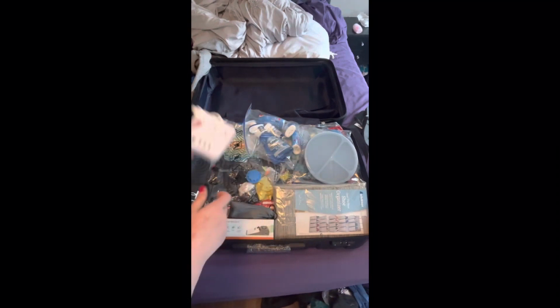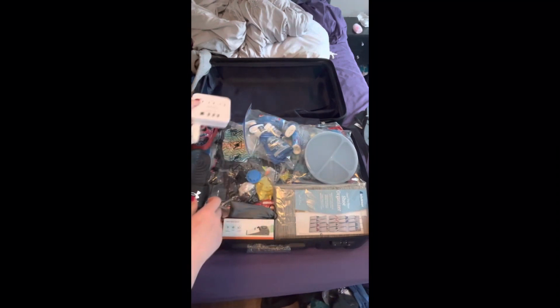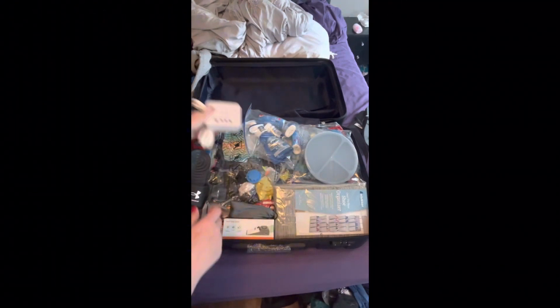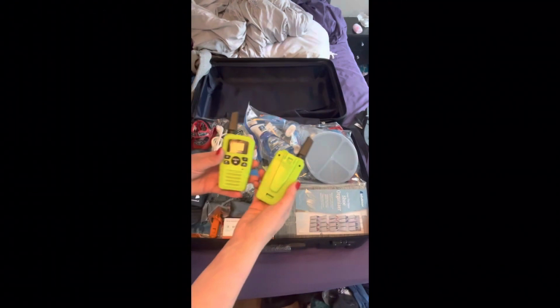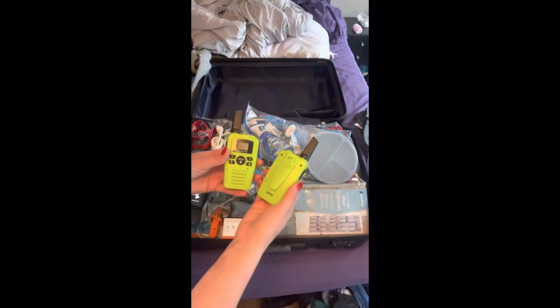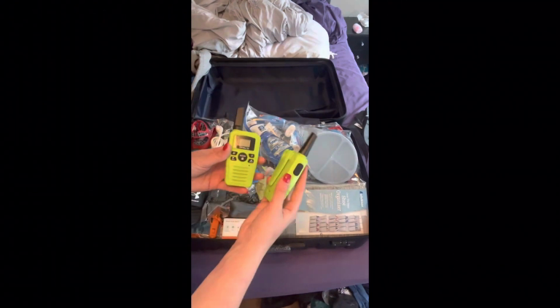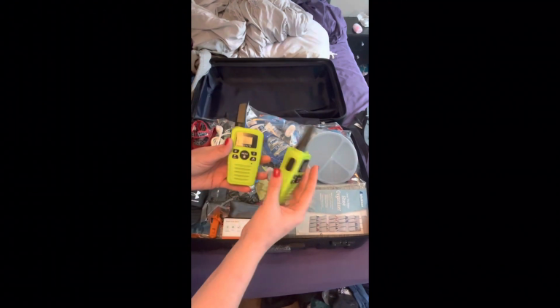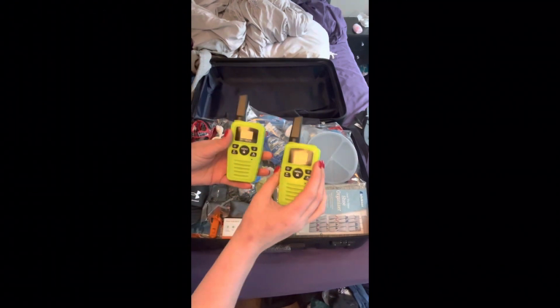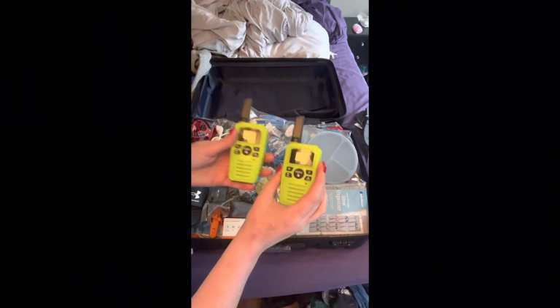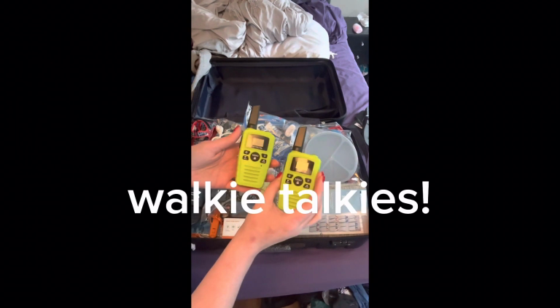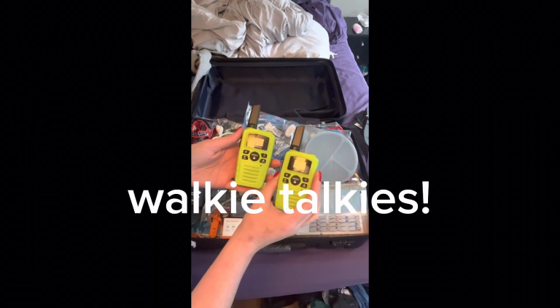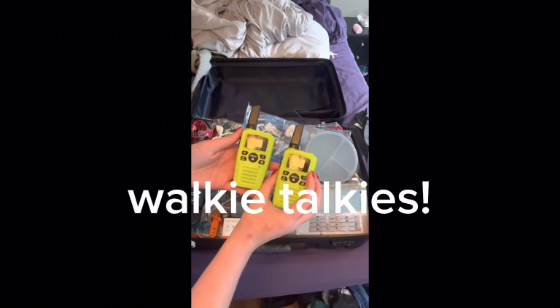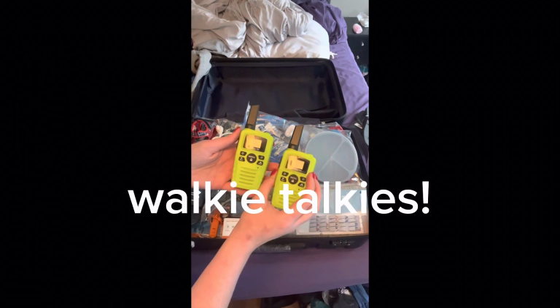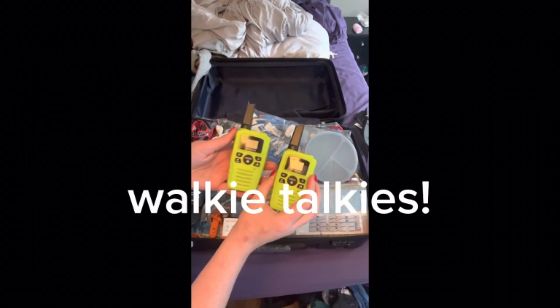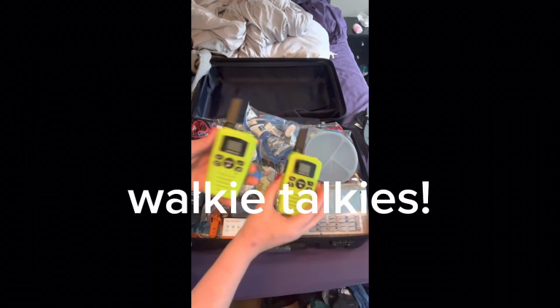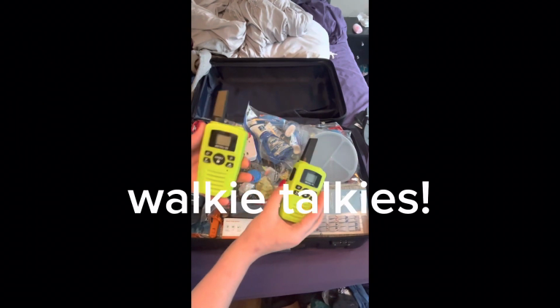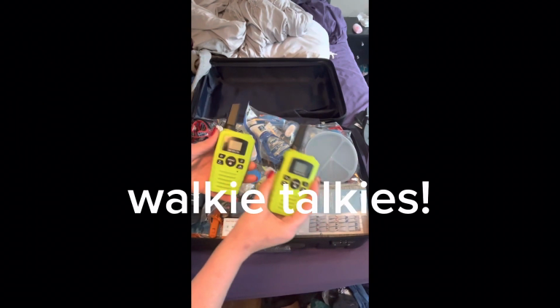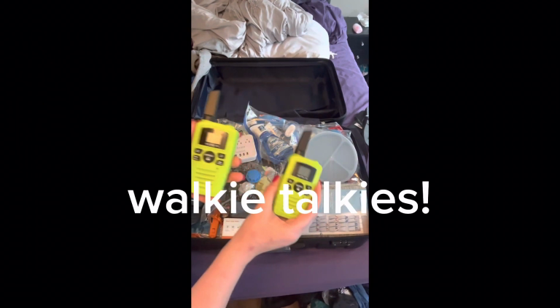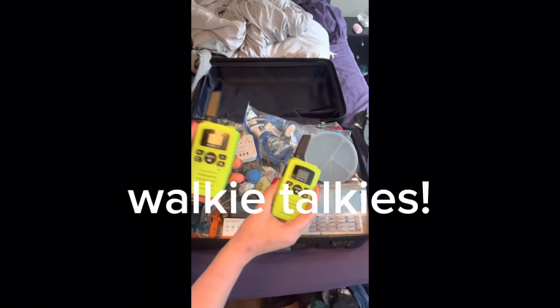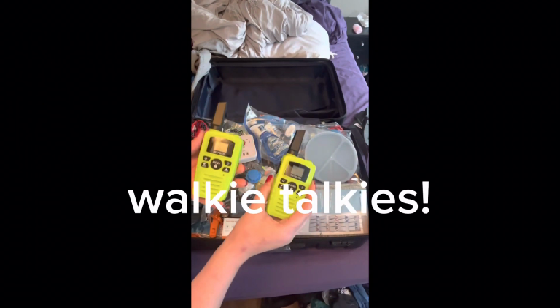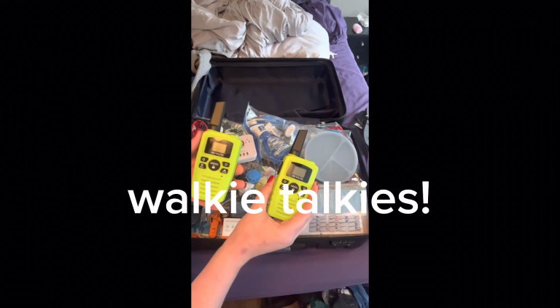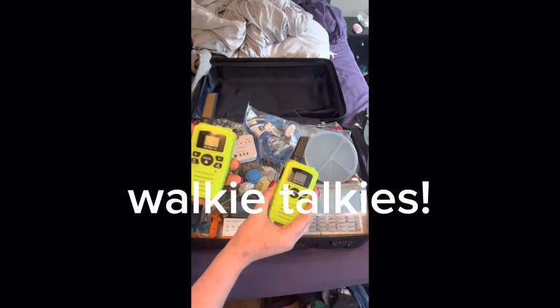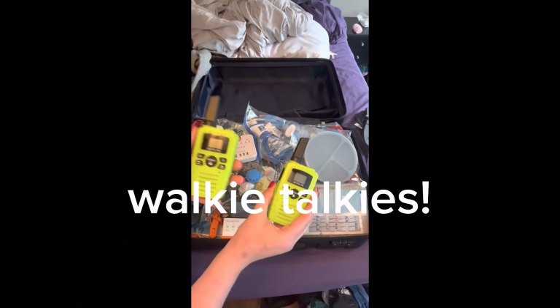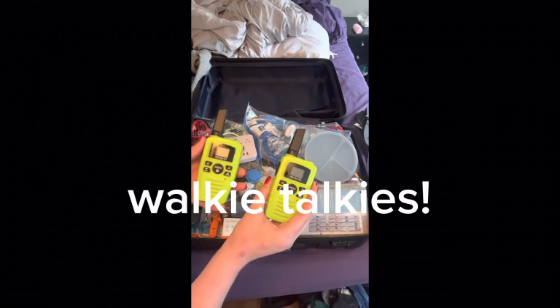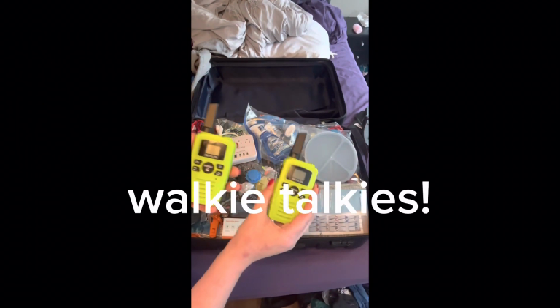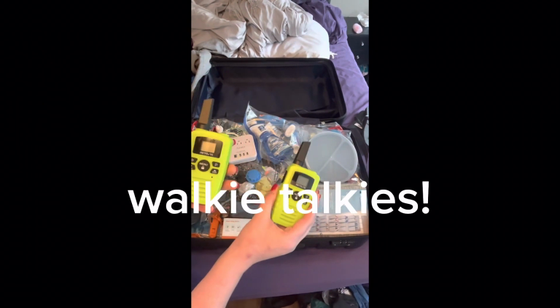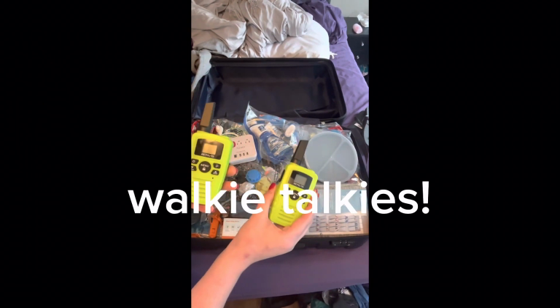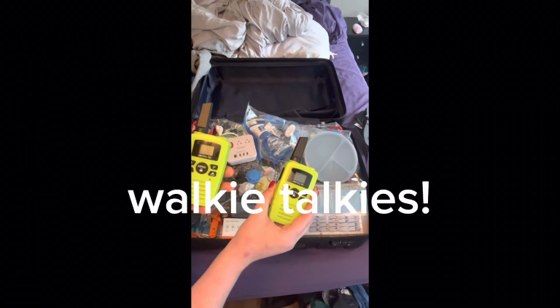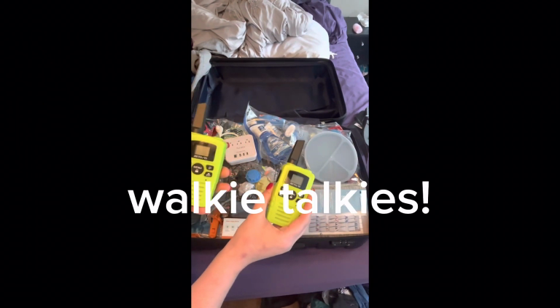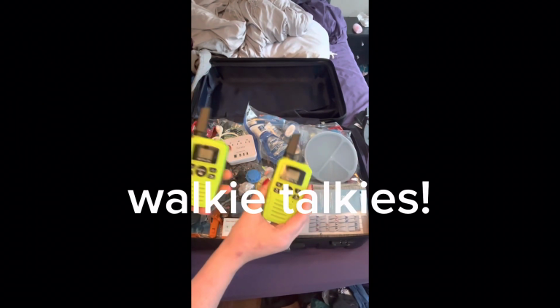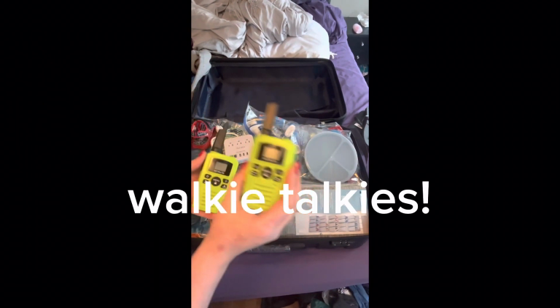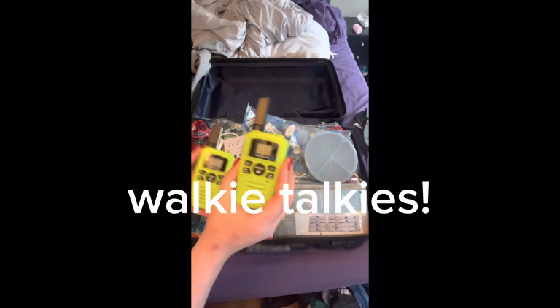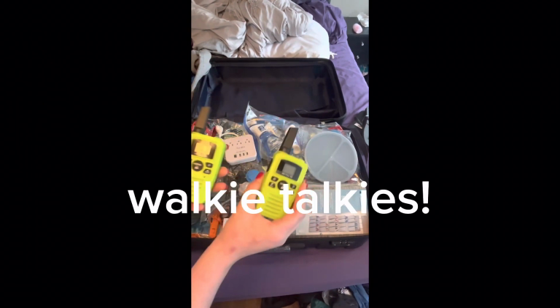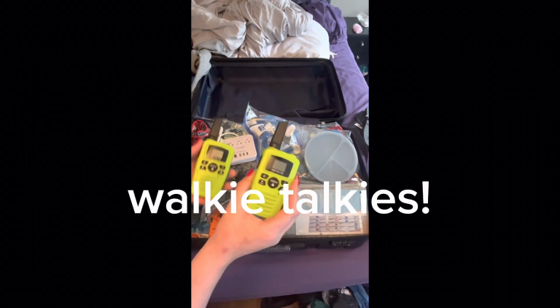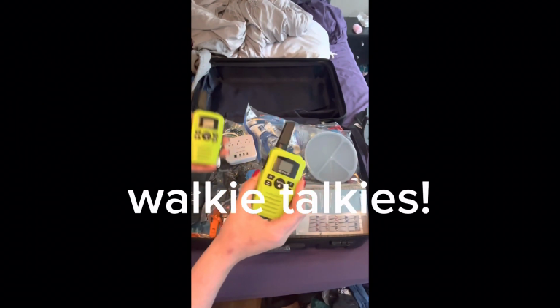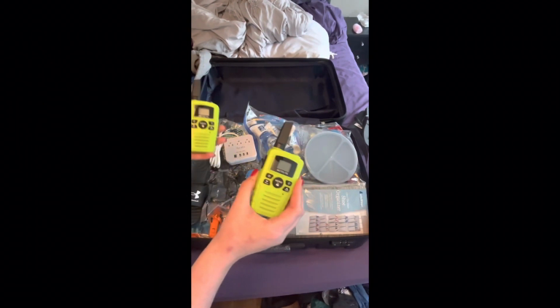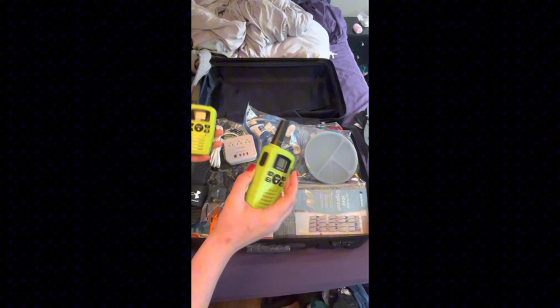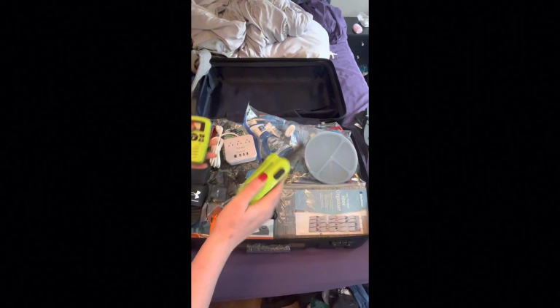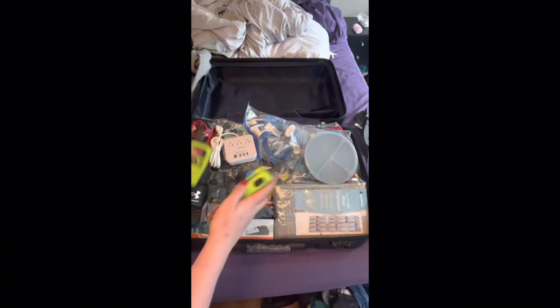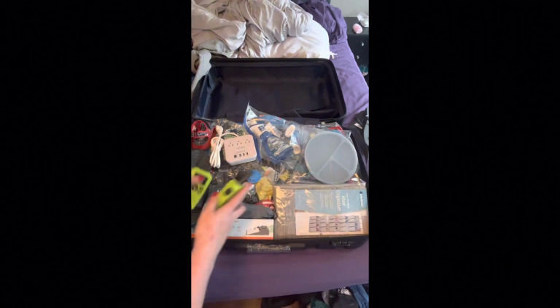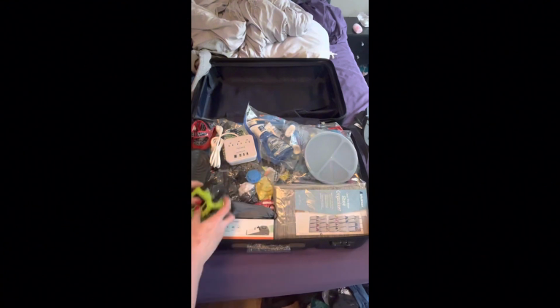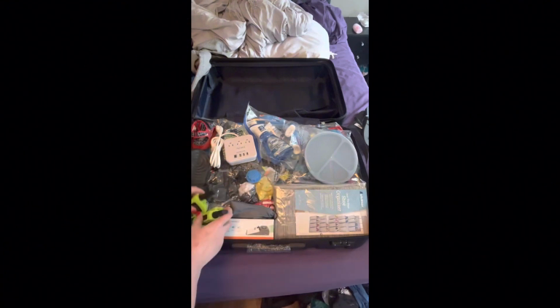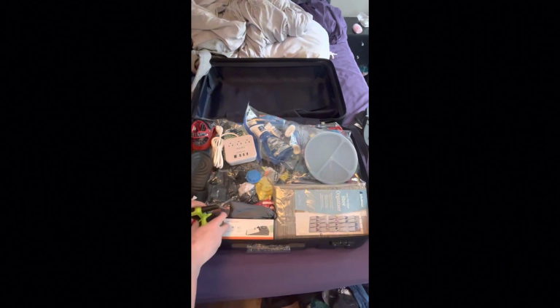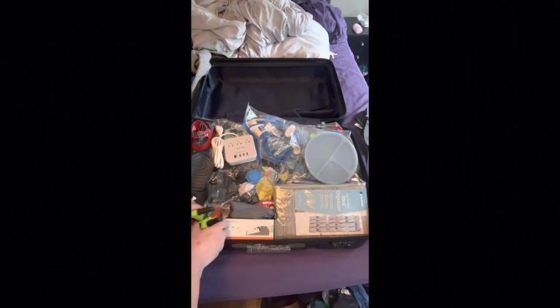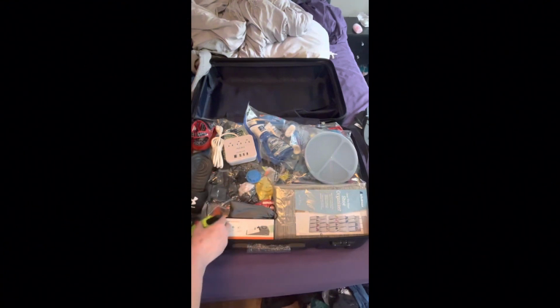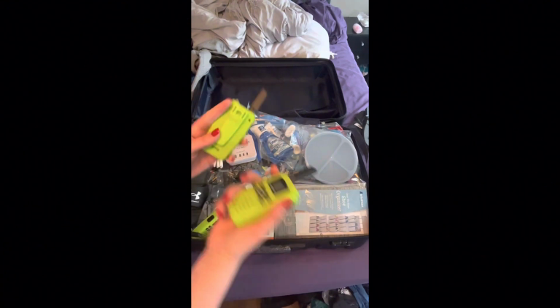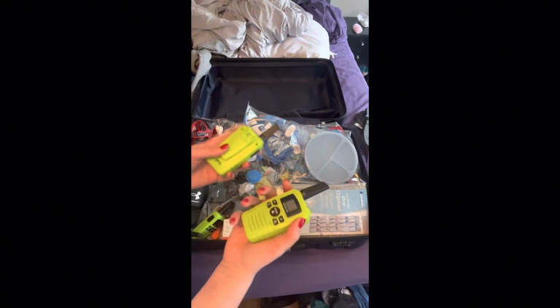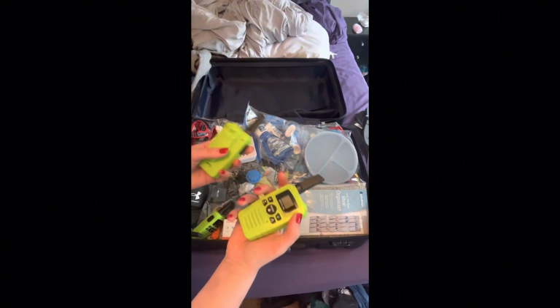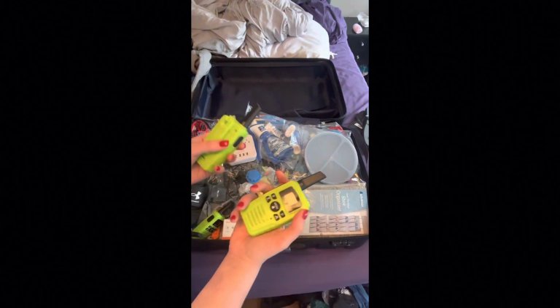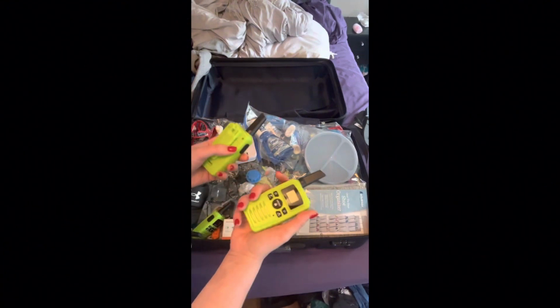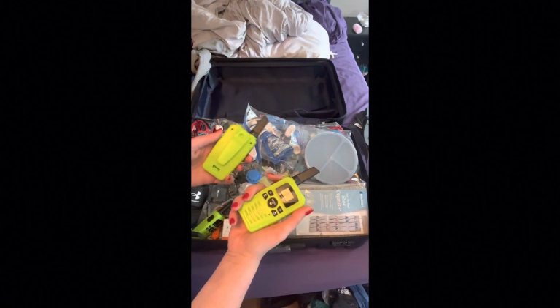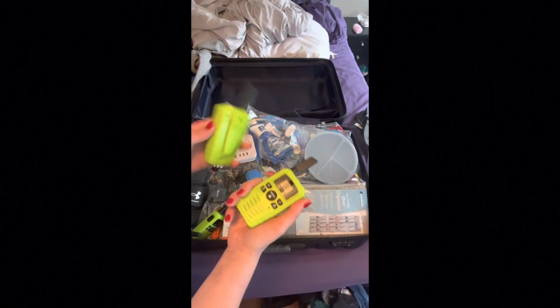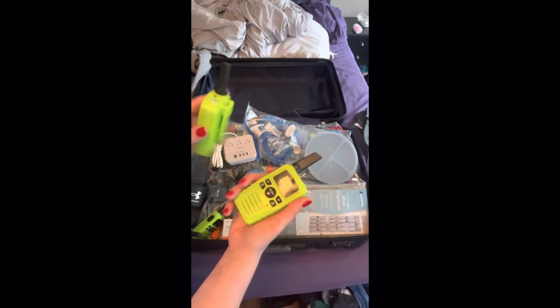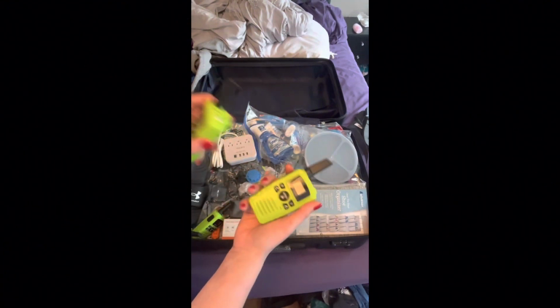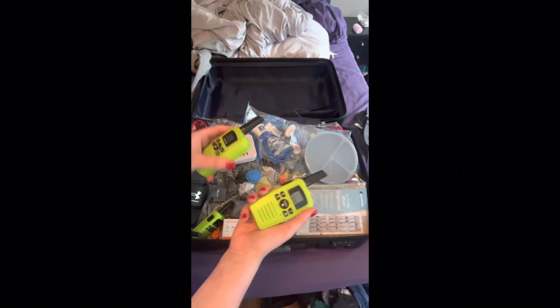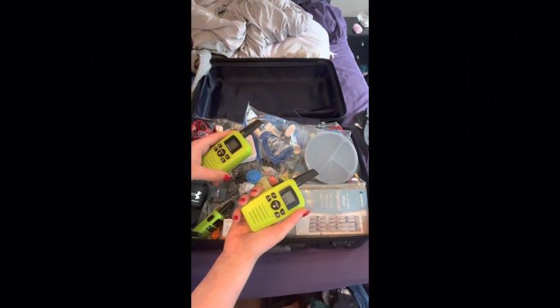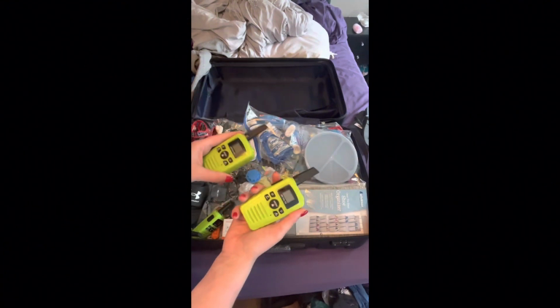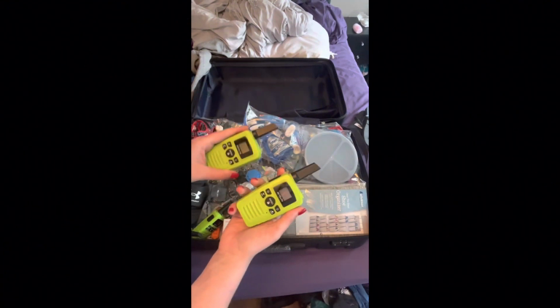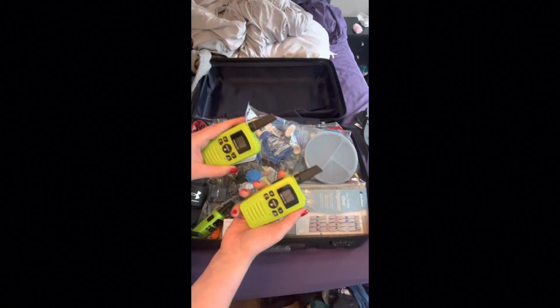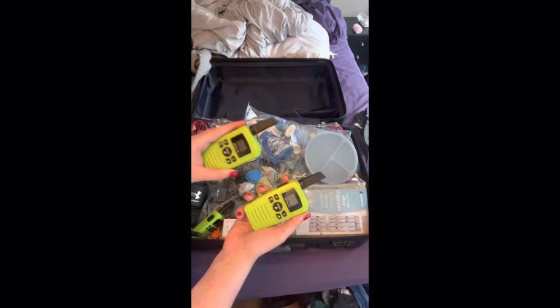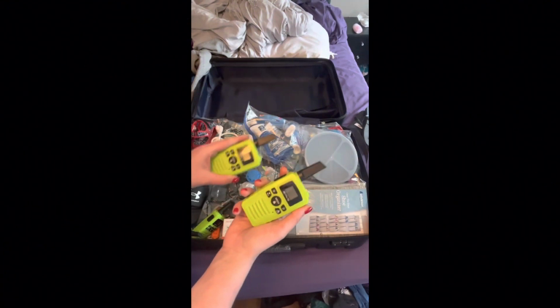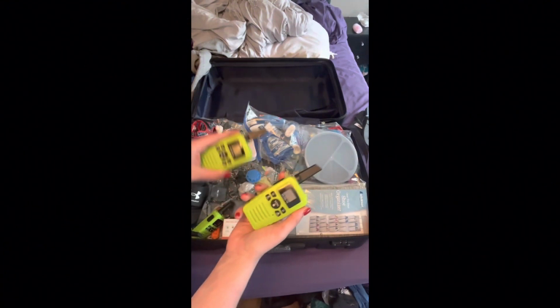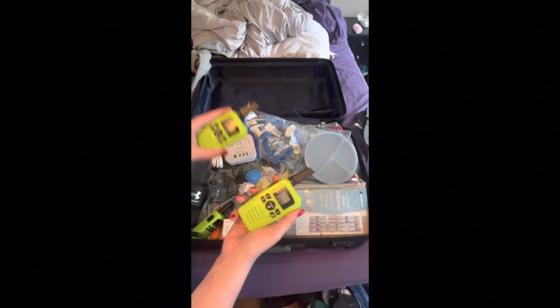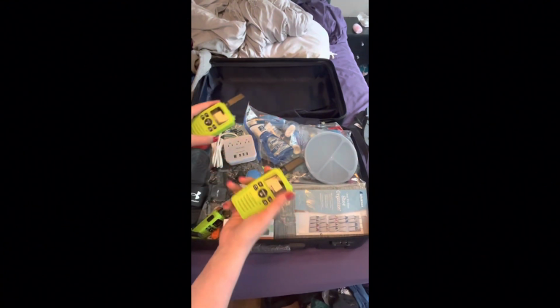I will be packing walkie-talkies to talk back and forth with my kid when he is at the kids' center. I got four because we were traveling with some family.